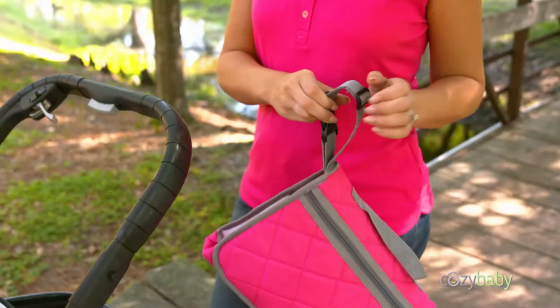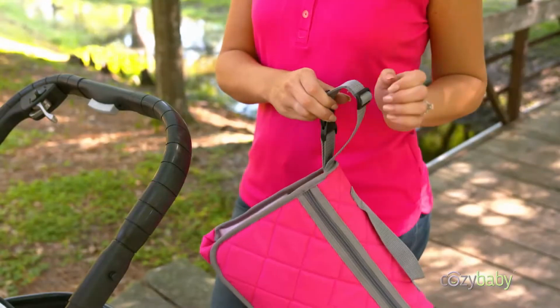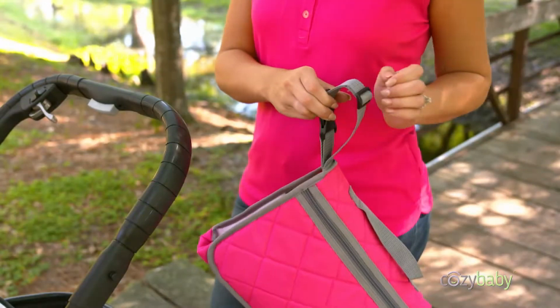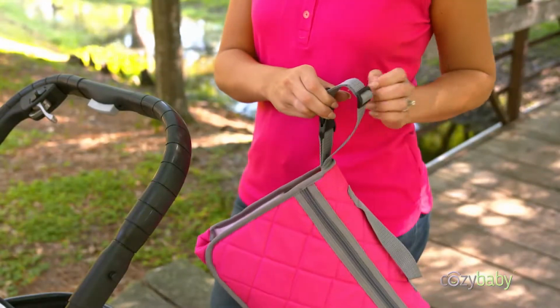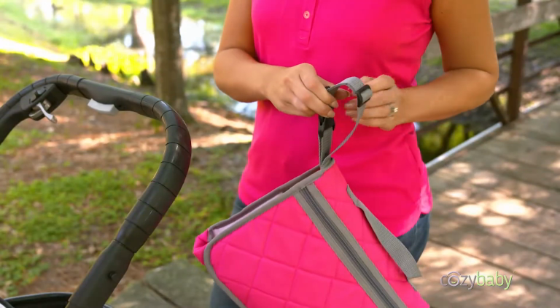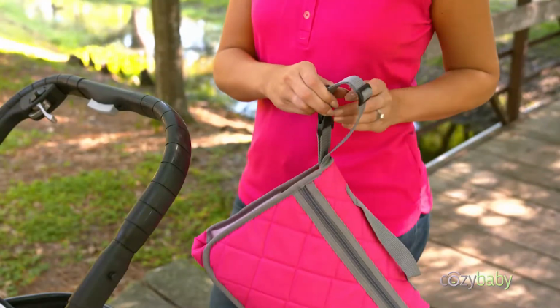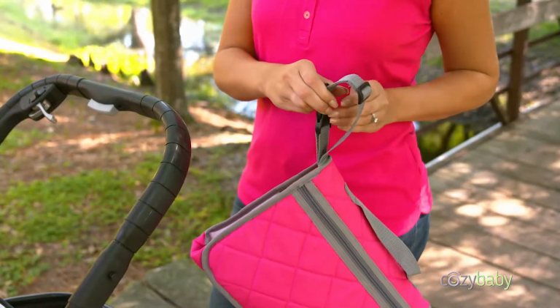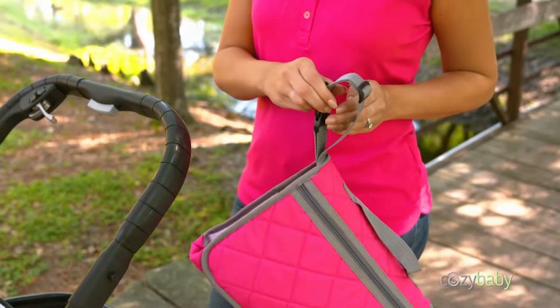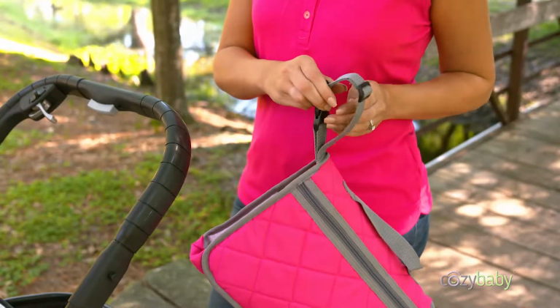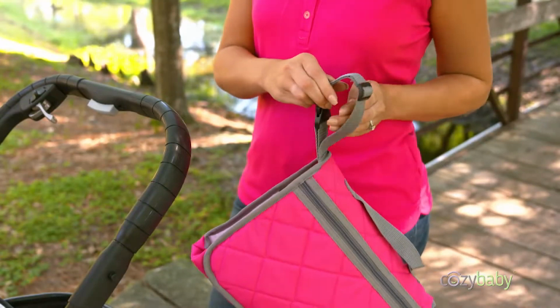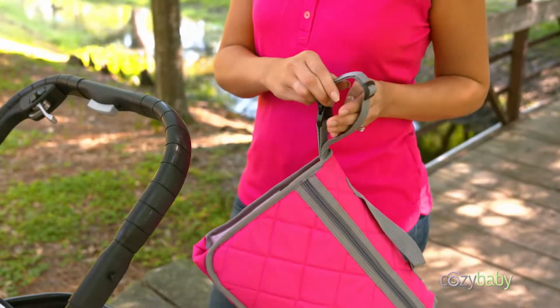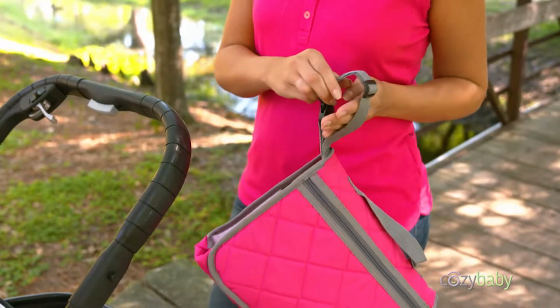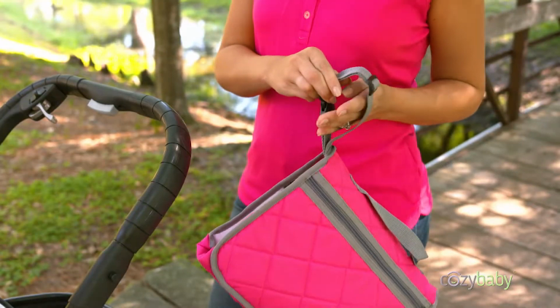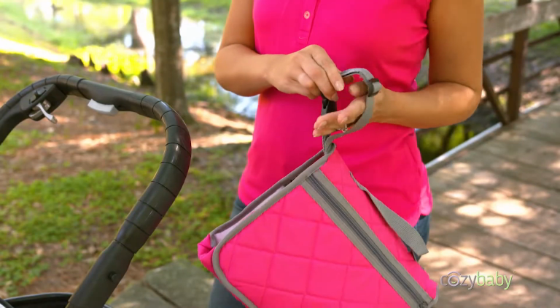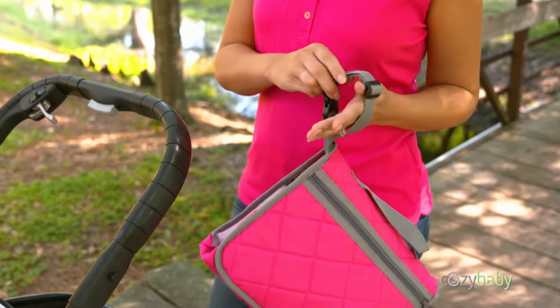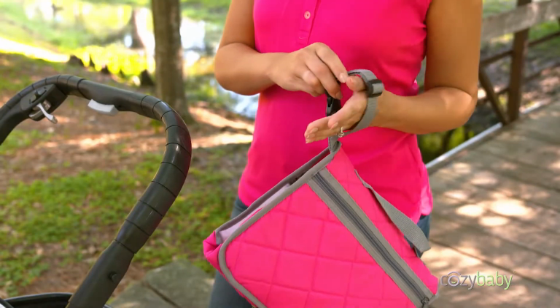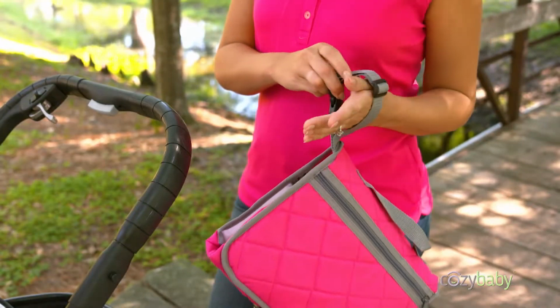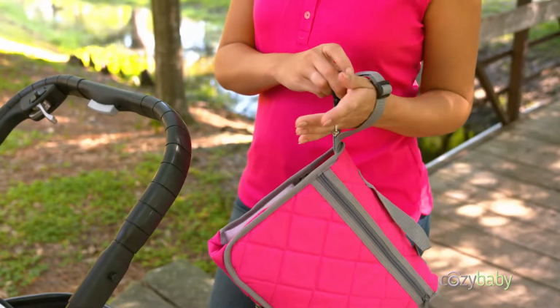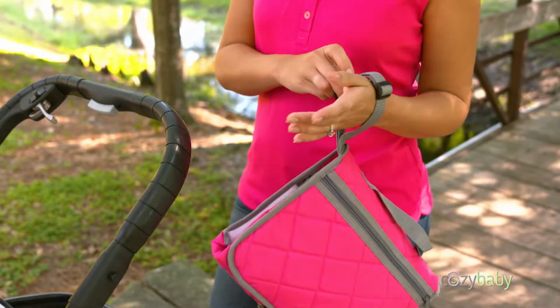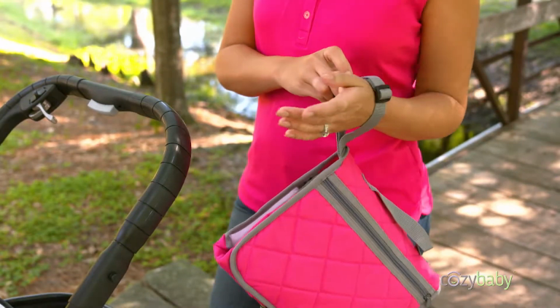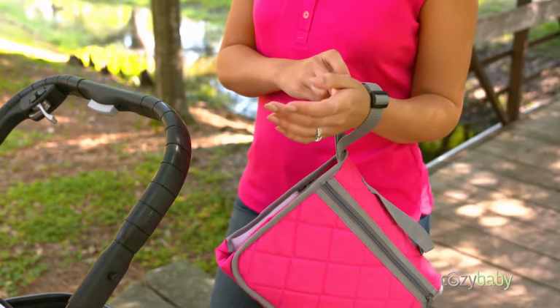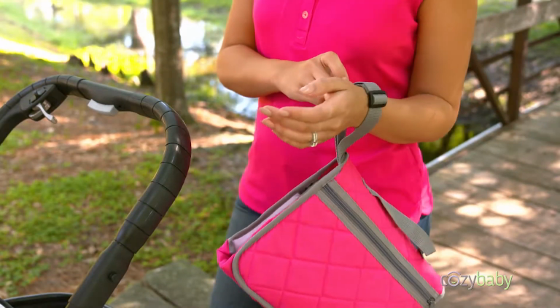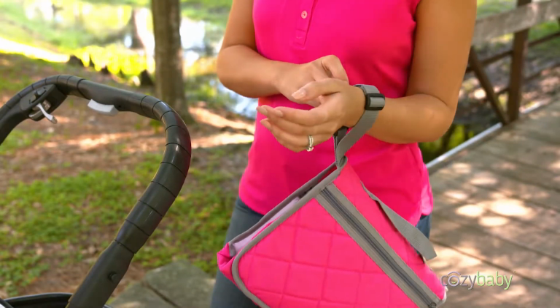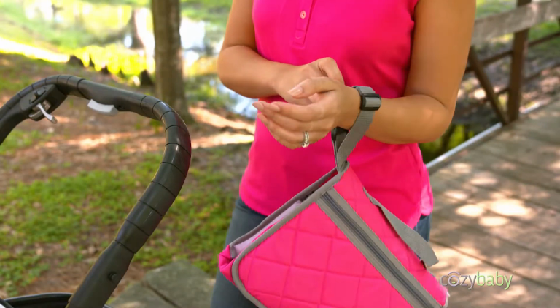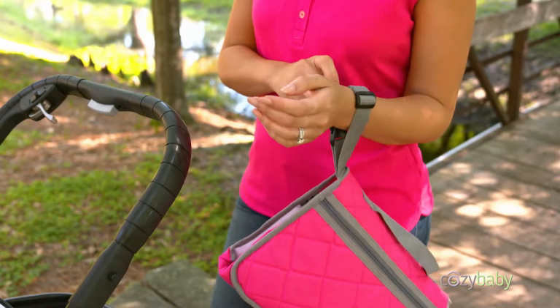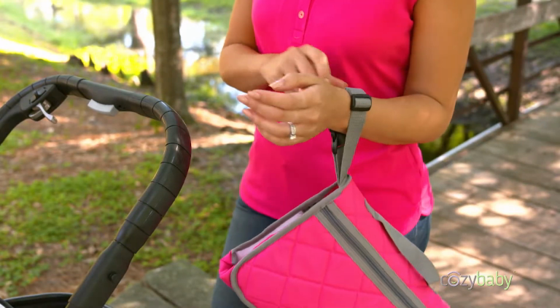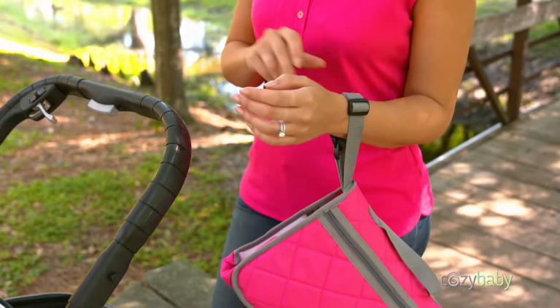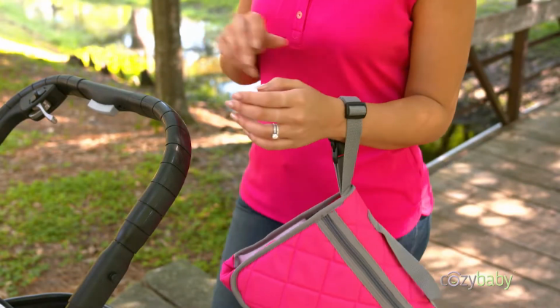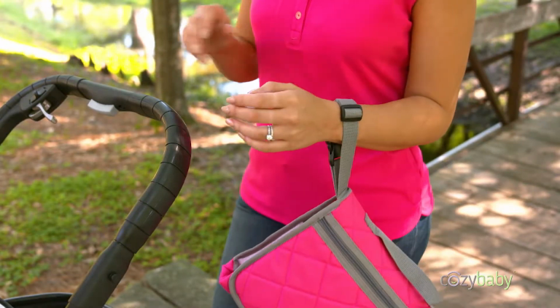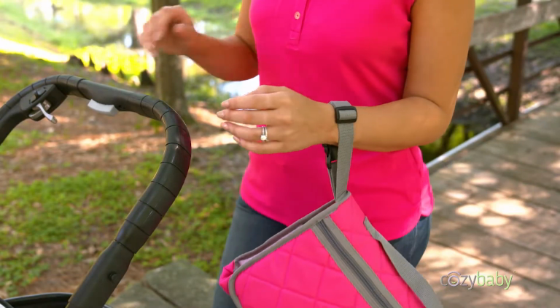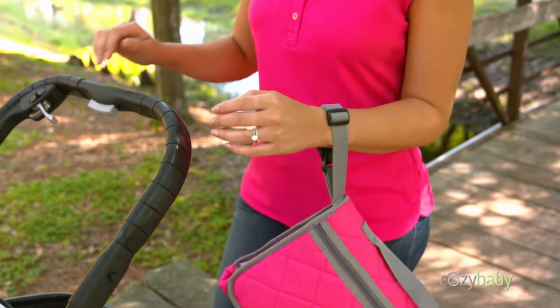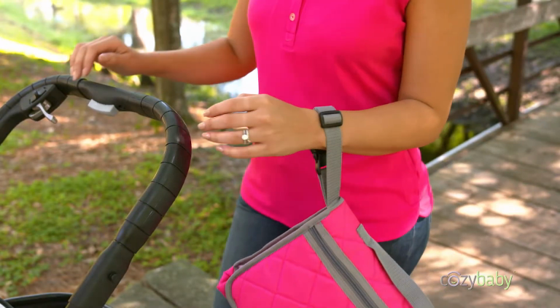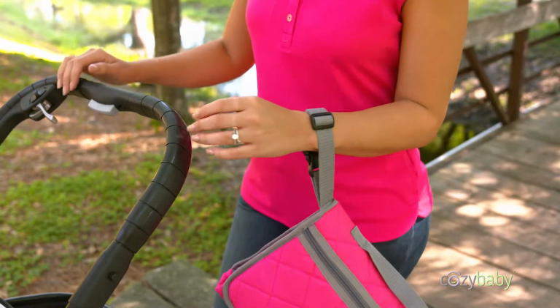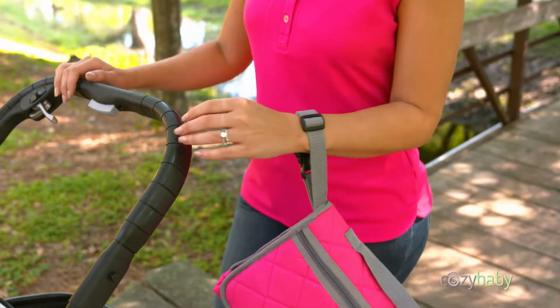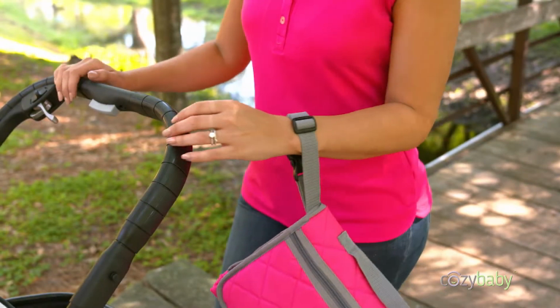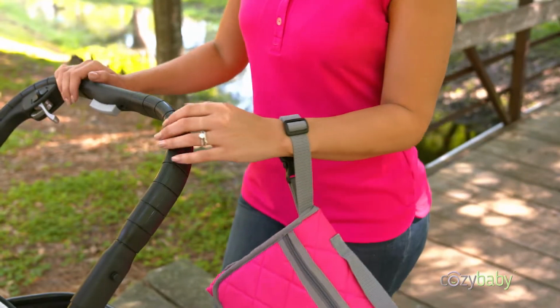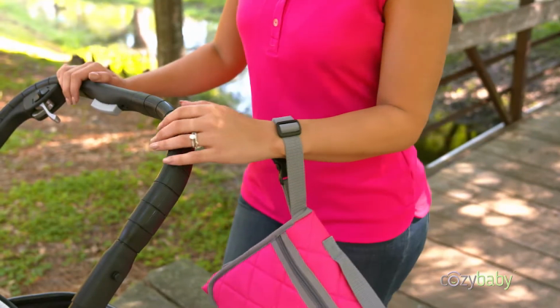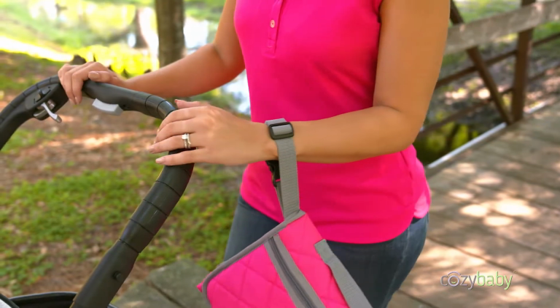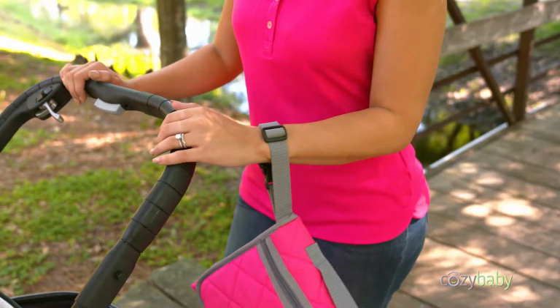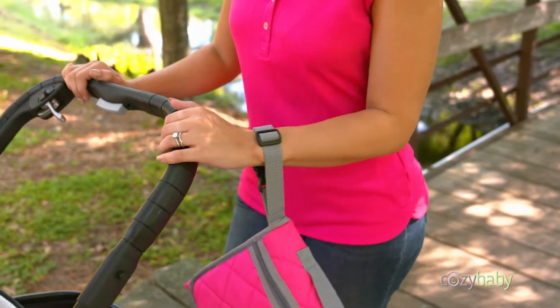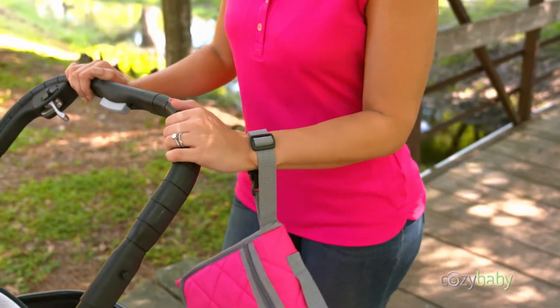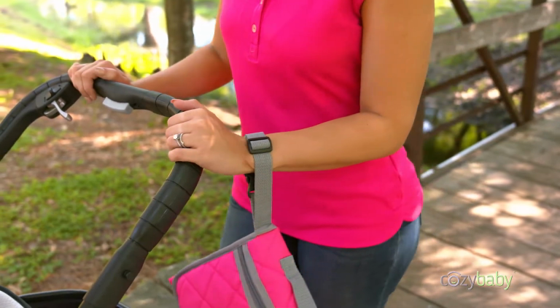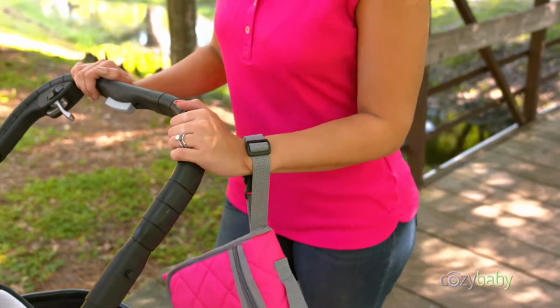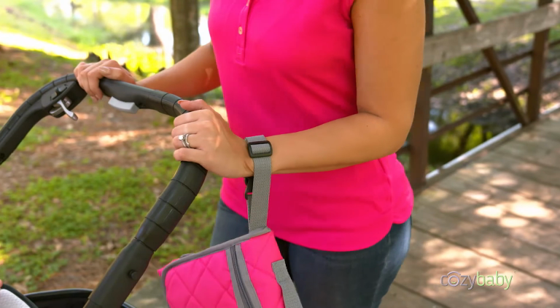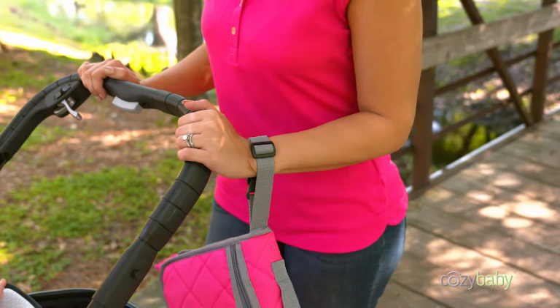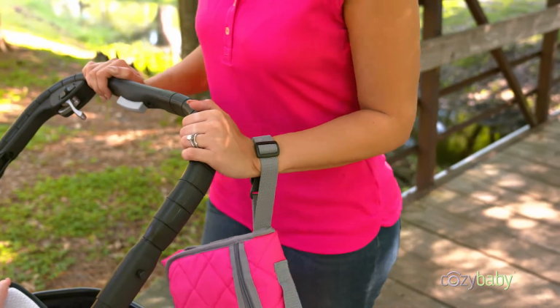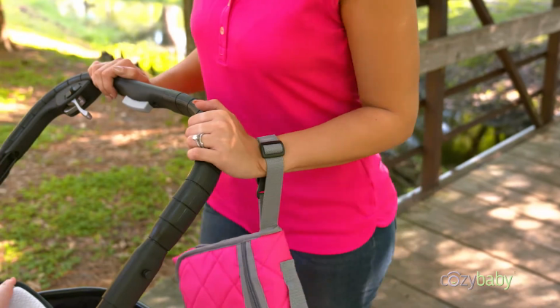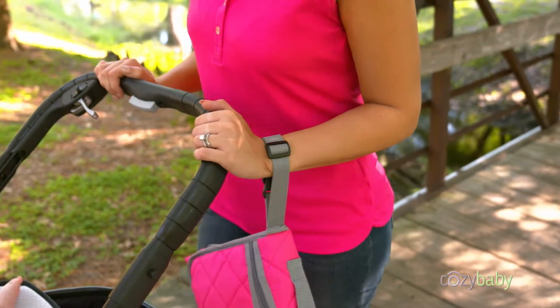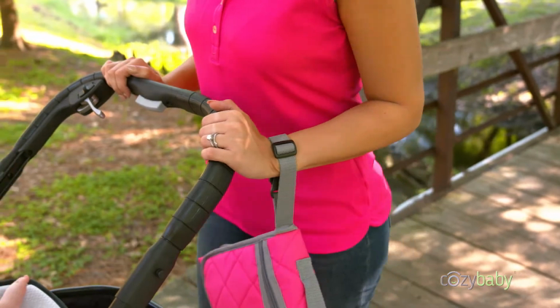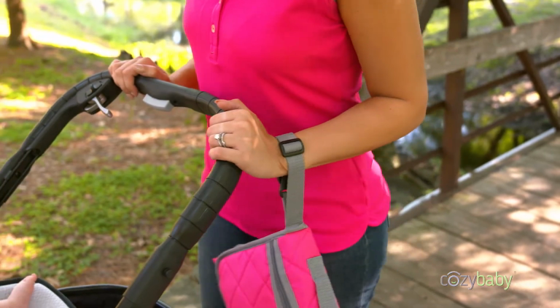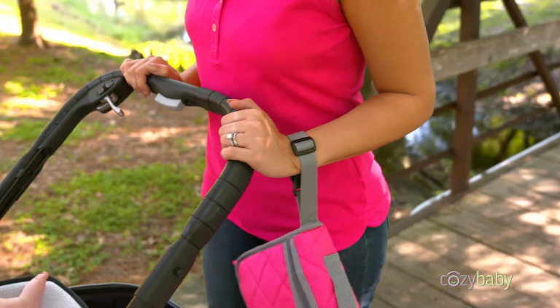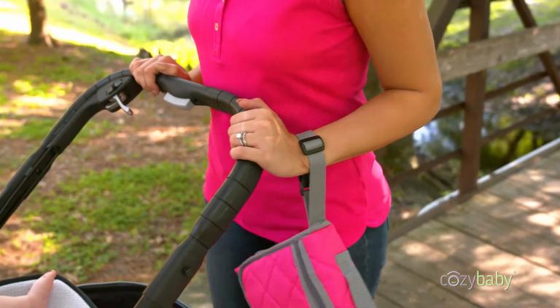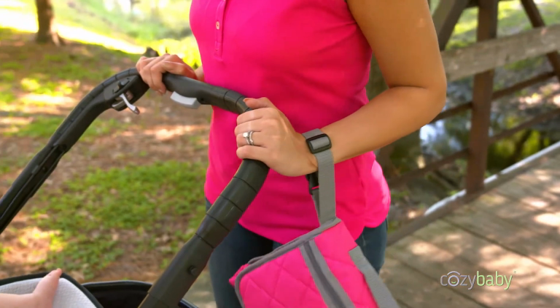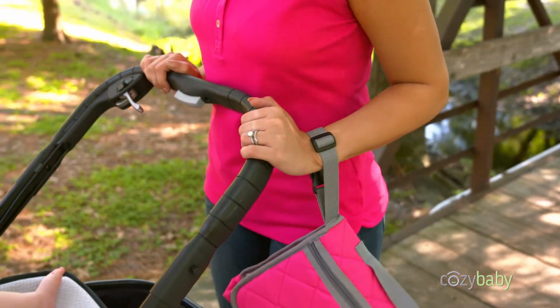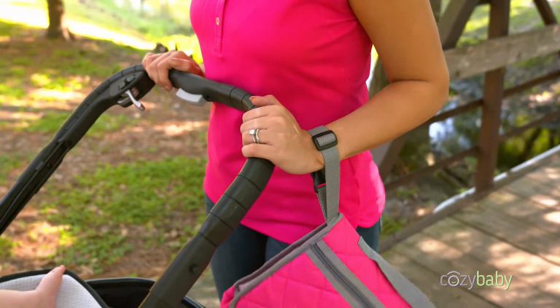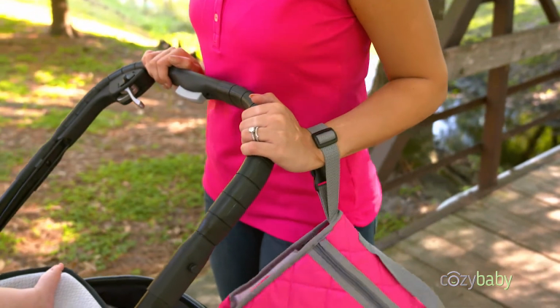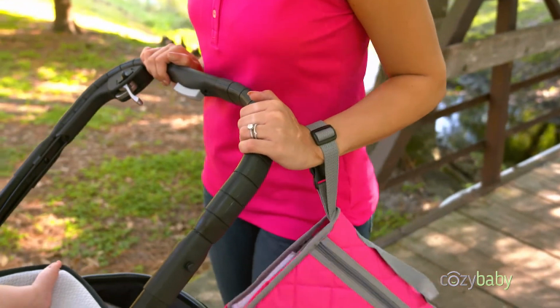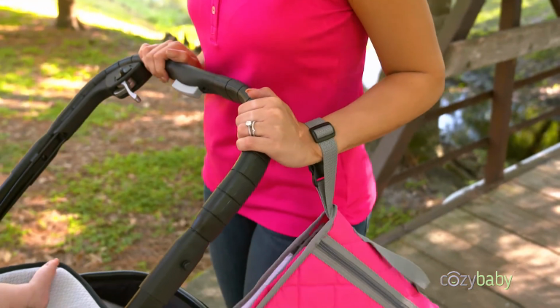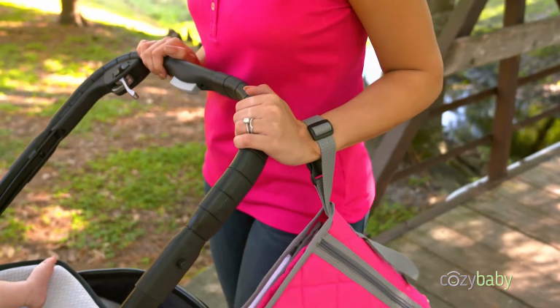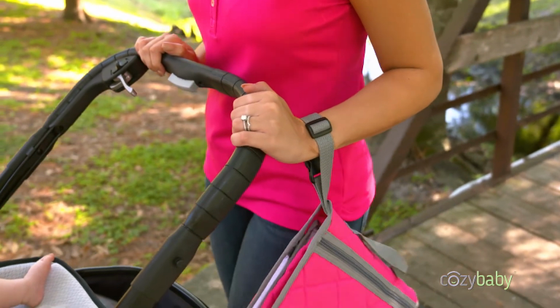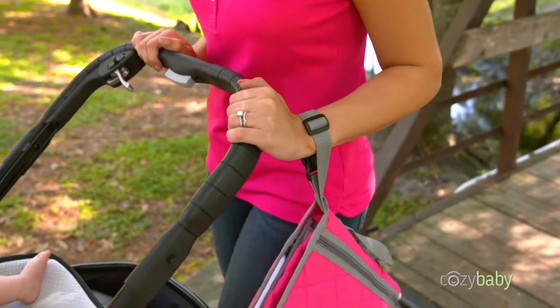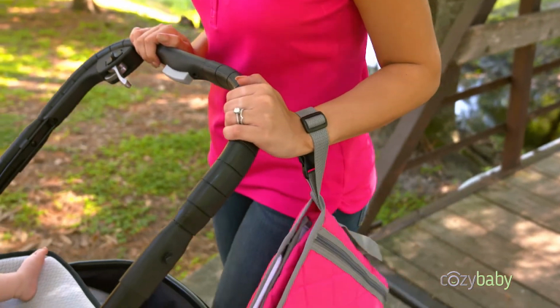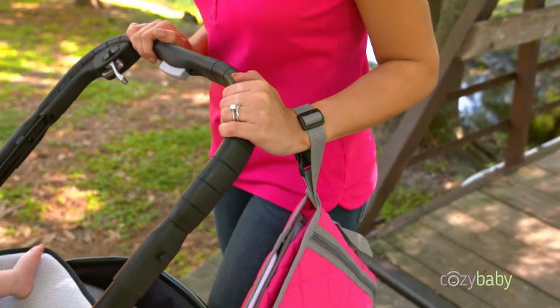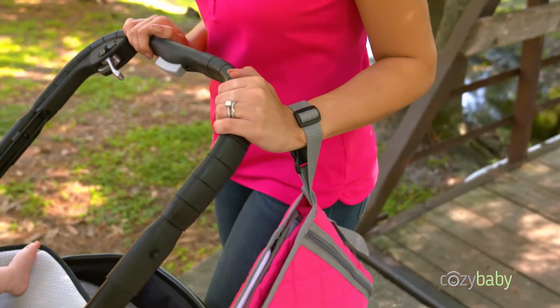Always there when you need it, the Cozy Baby On The Go changing pad can strap to strollers, wrists, or just about anything that moves.